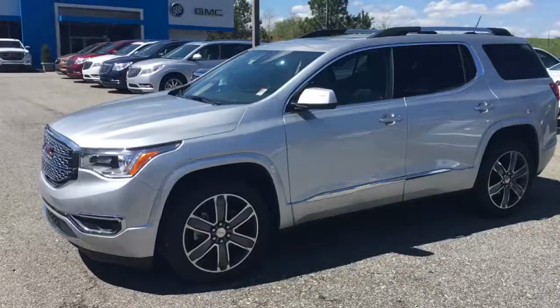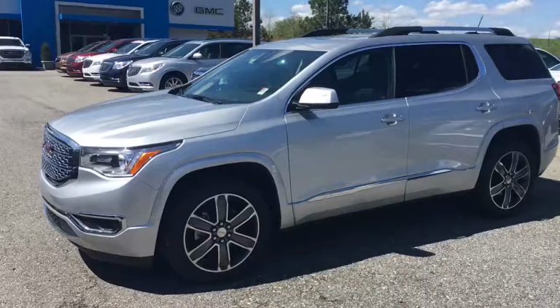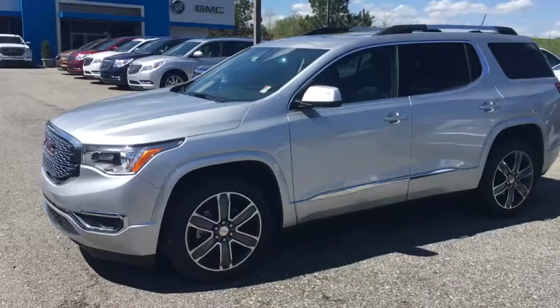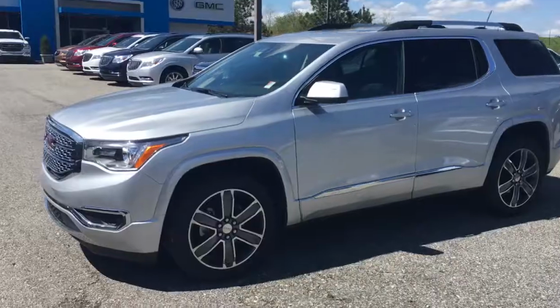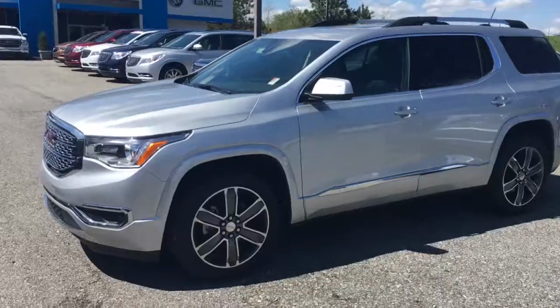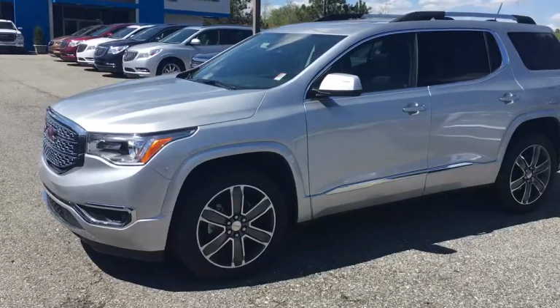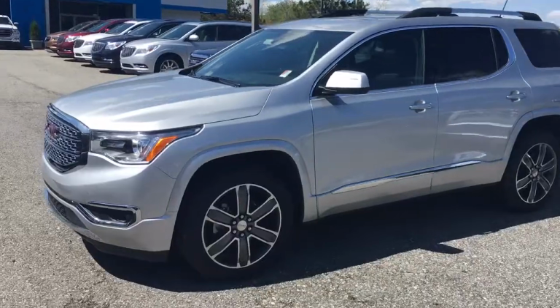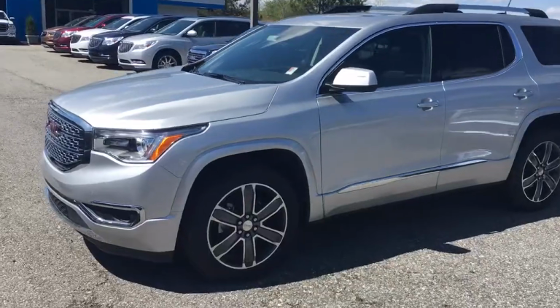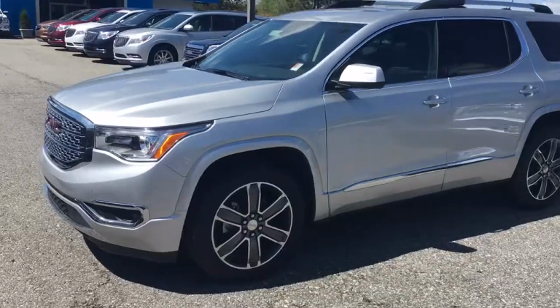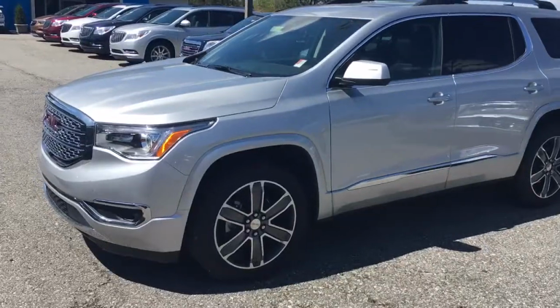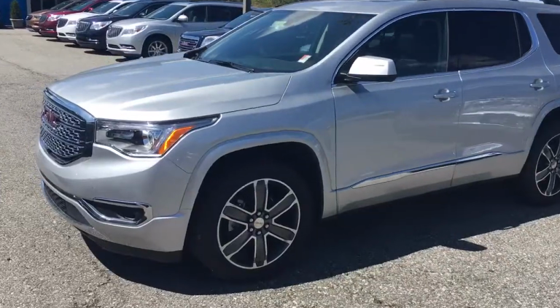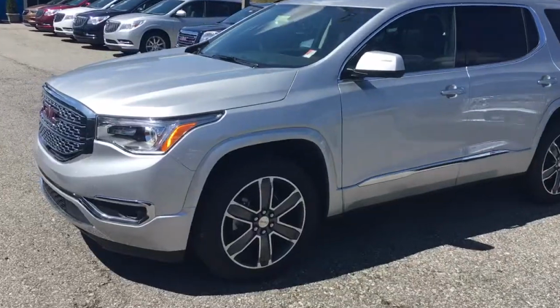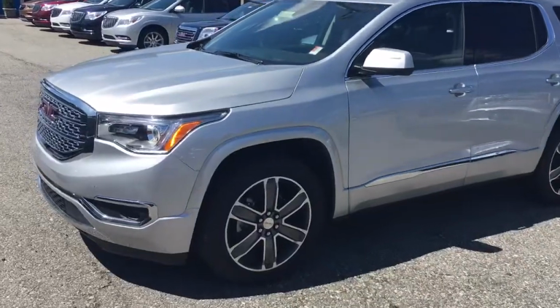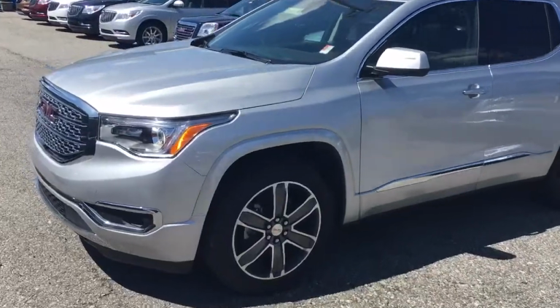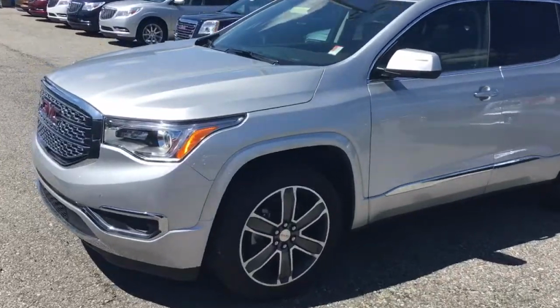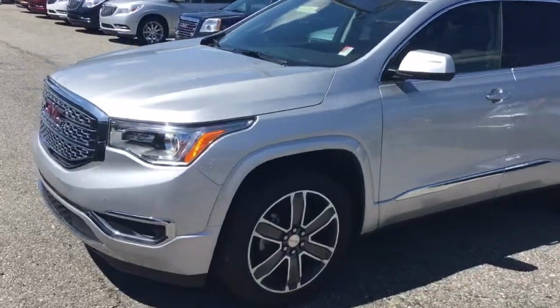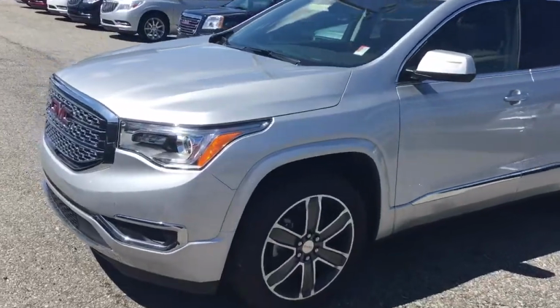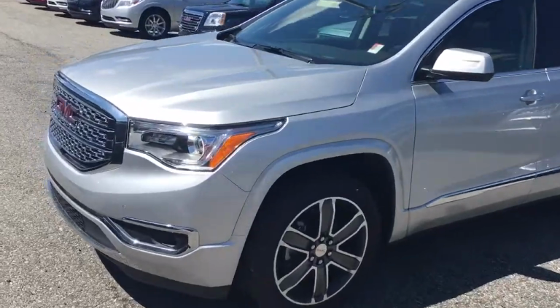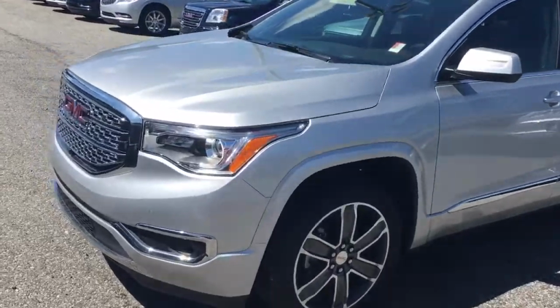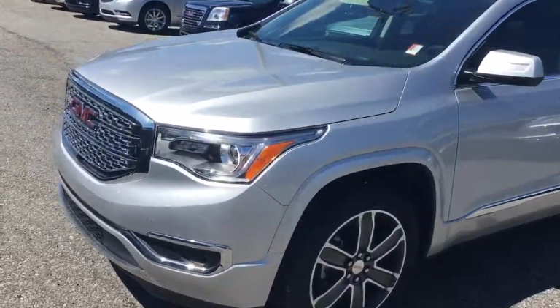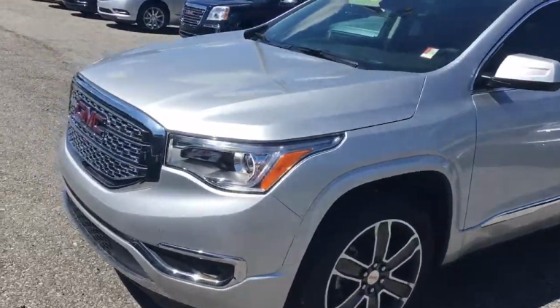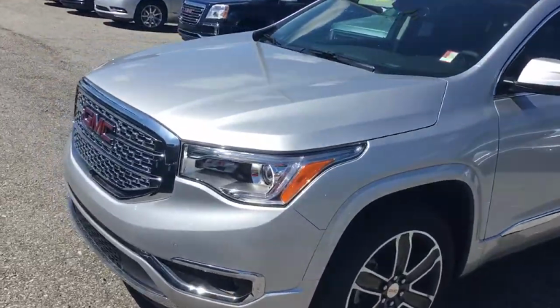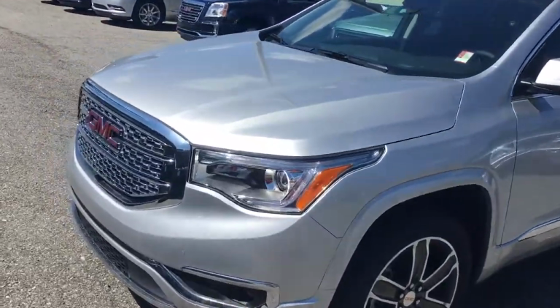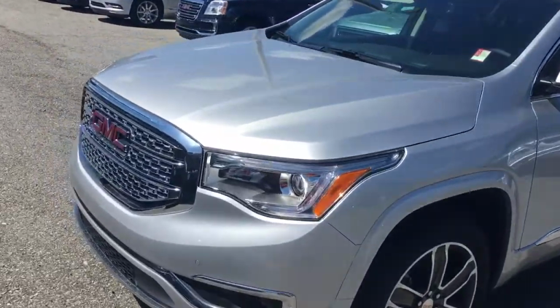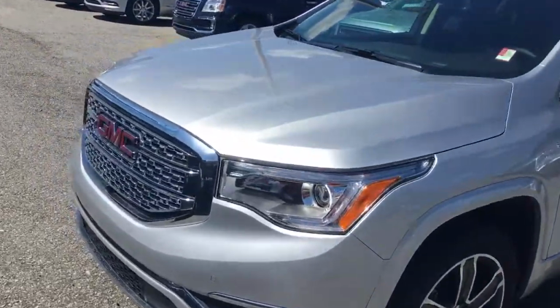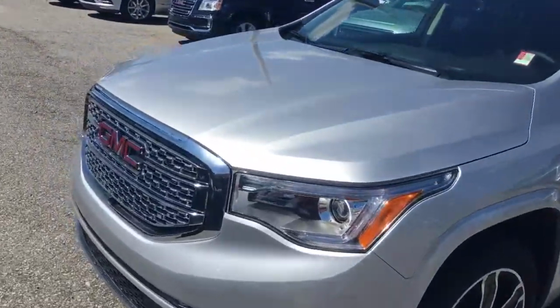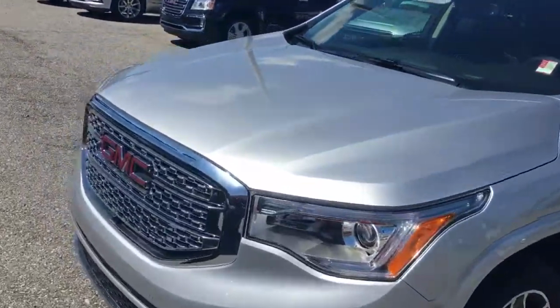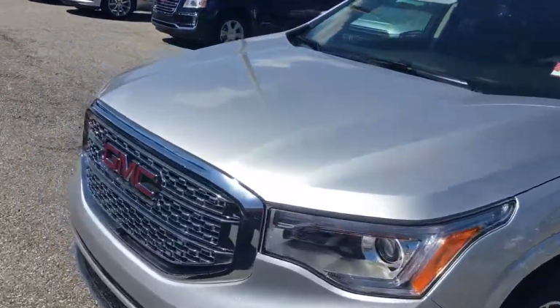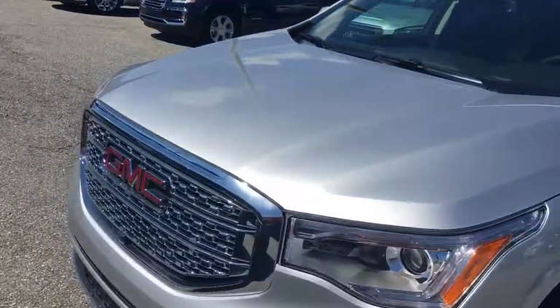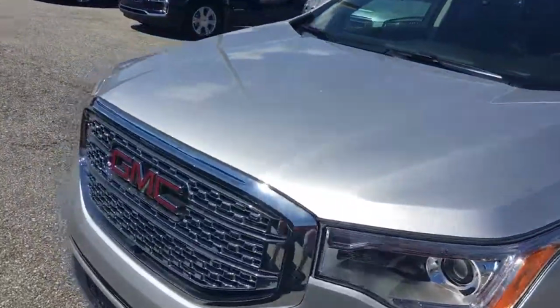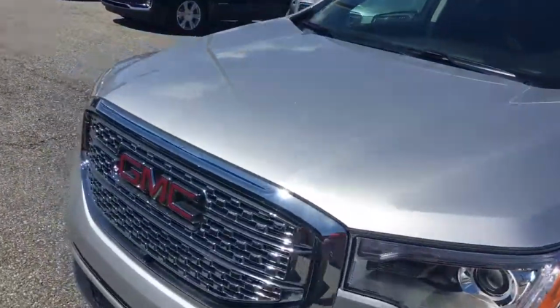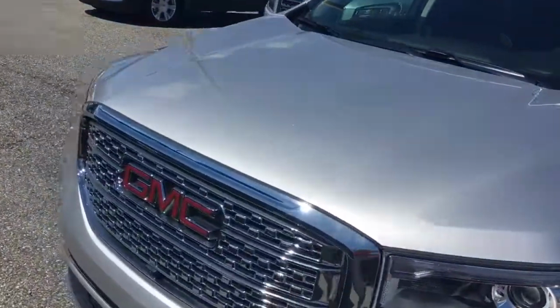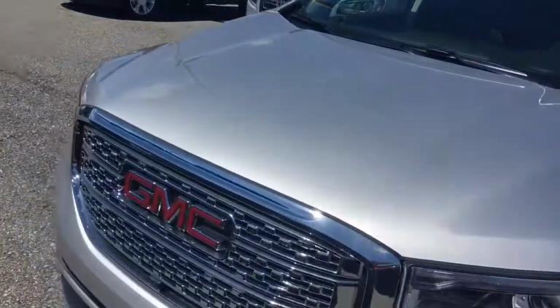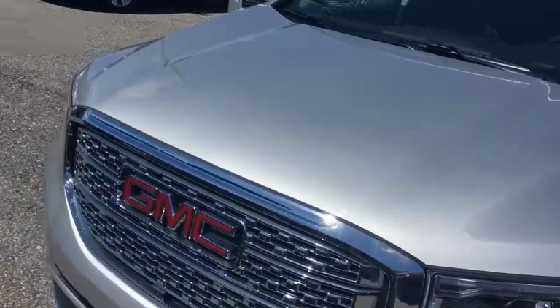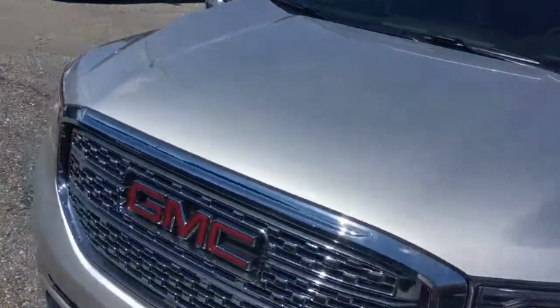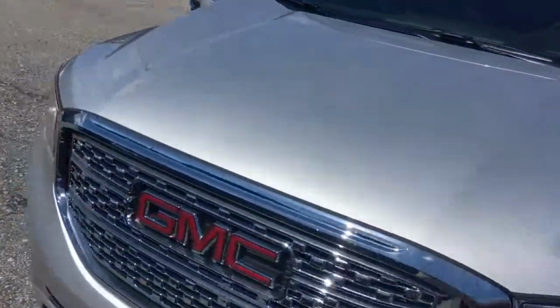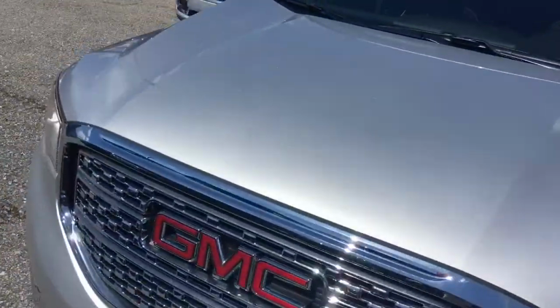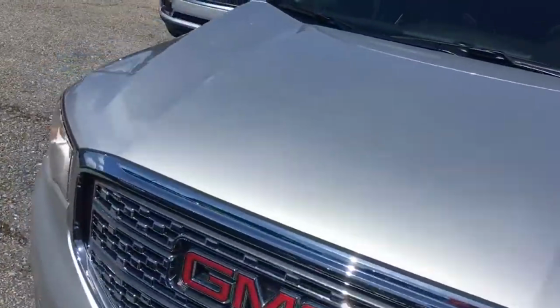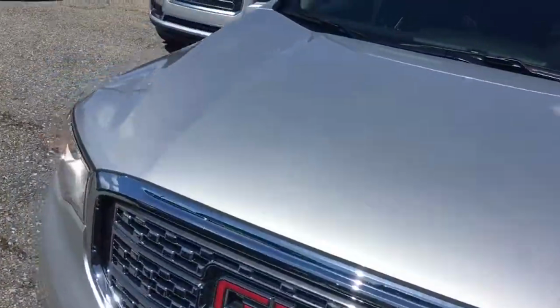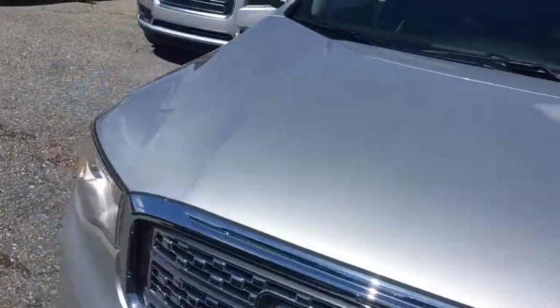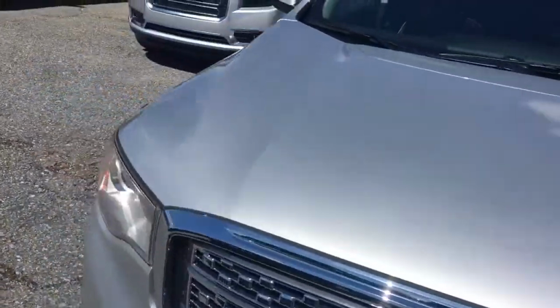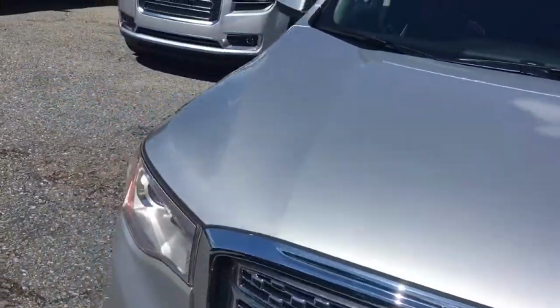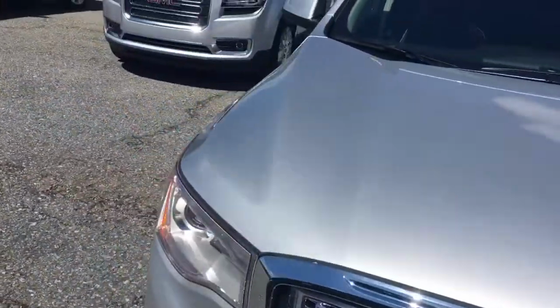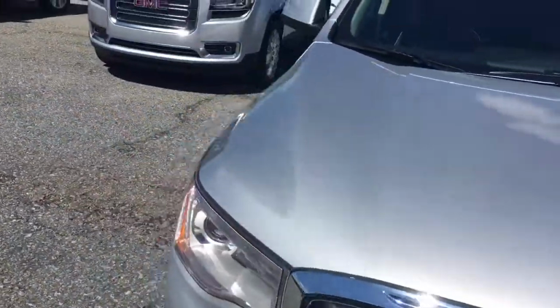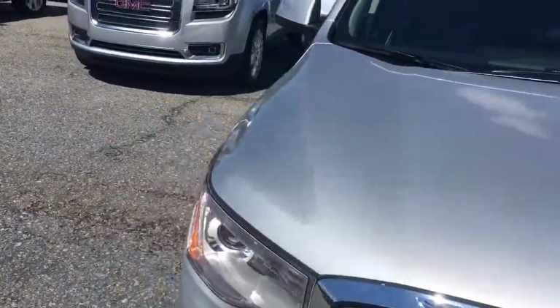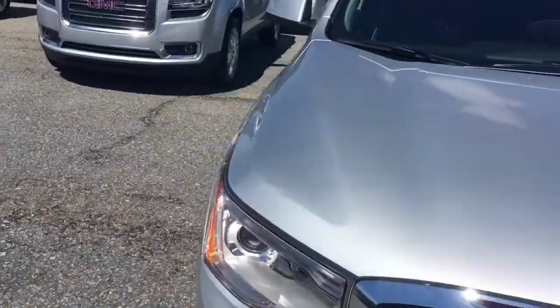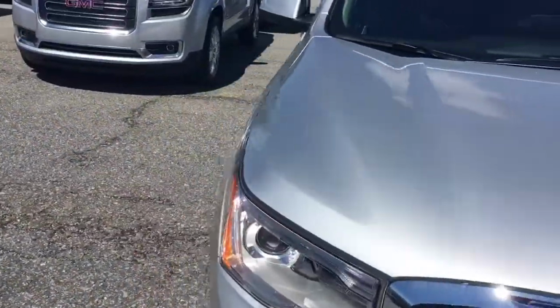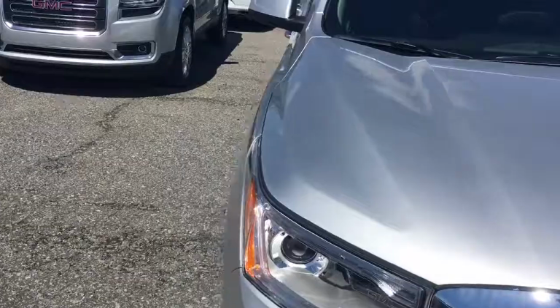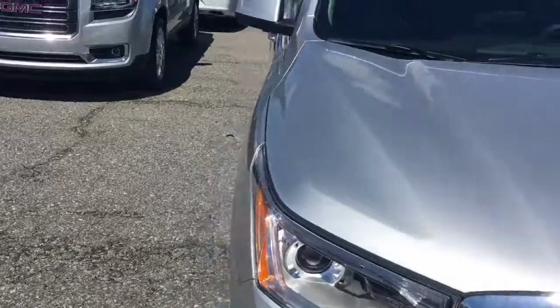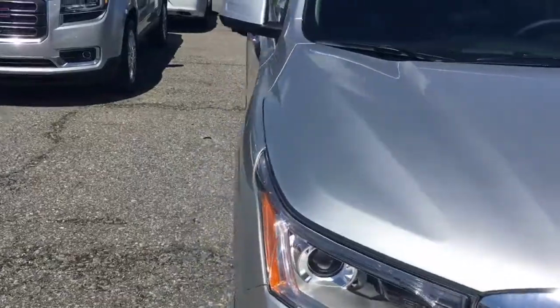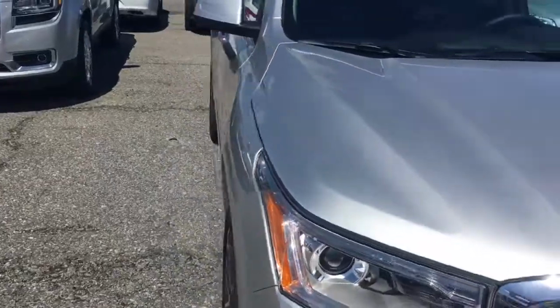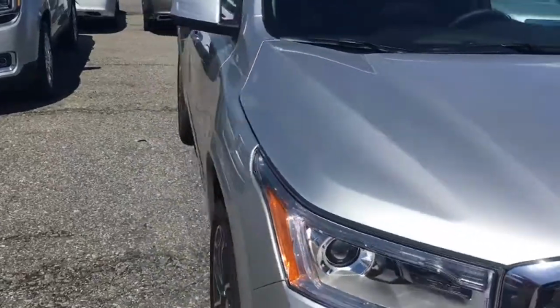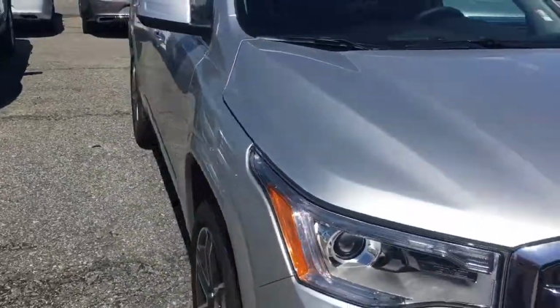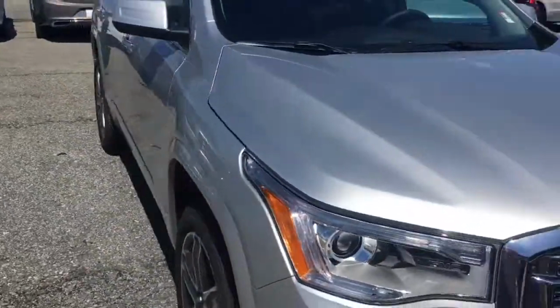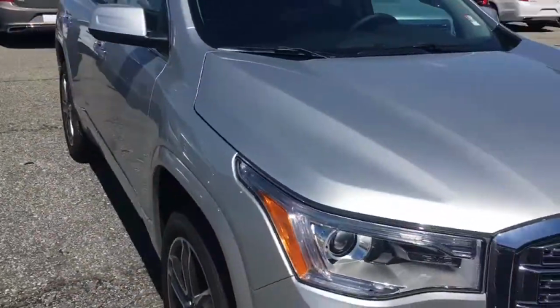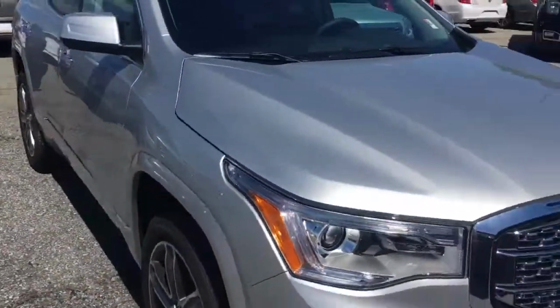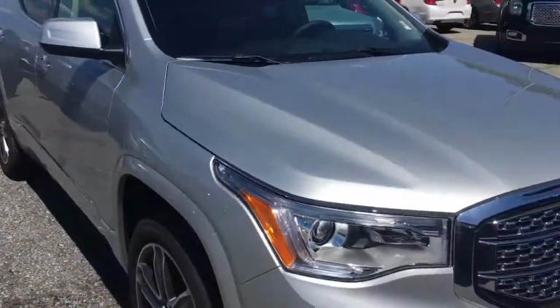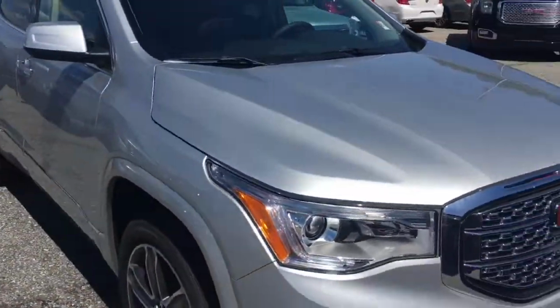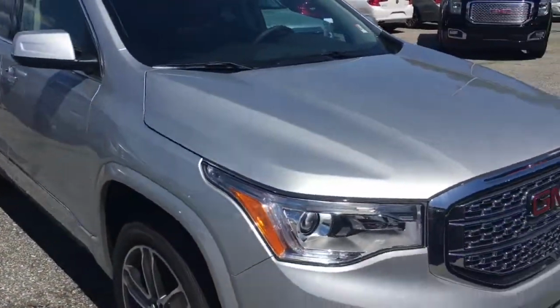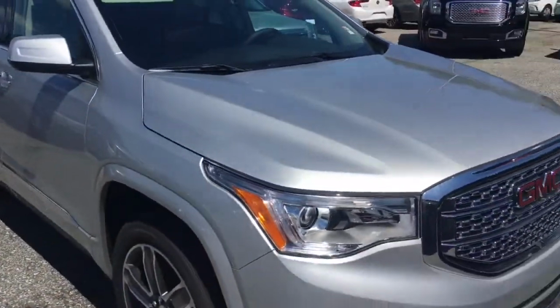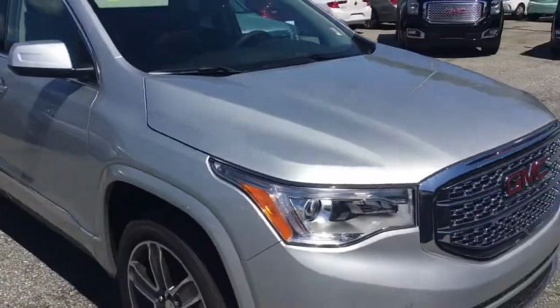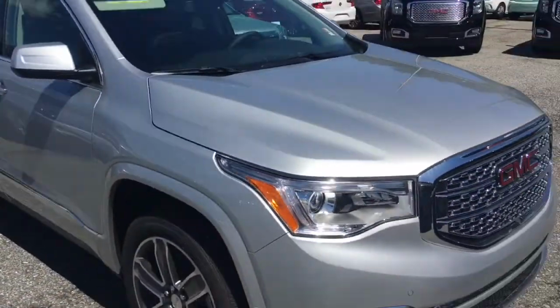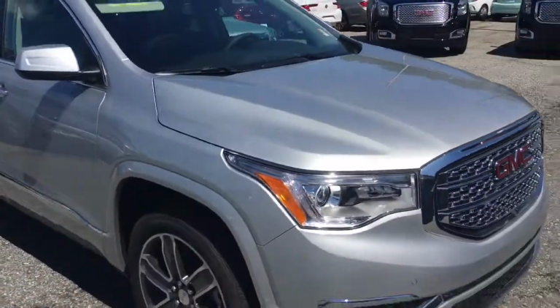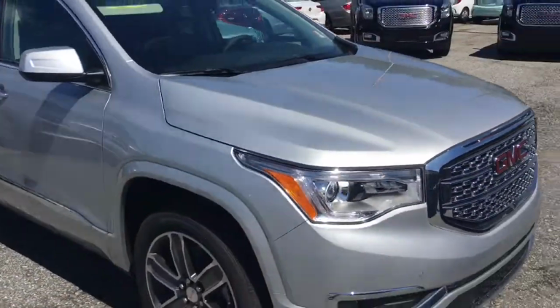Hey Tom, Brennan Welts here at Jimmy Britt Chevrolet. I'll send you a quick video of that Acadia that you're interested in, the Denali 2017.